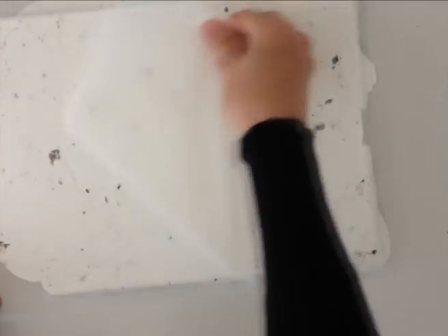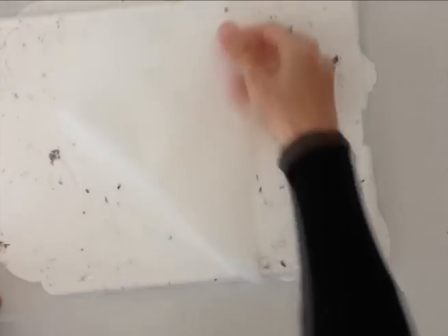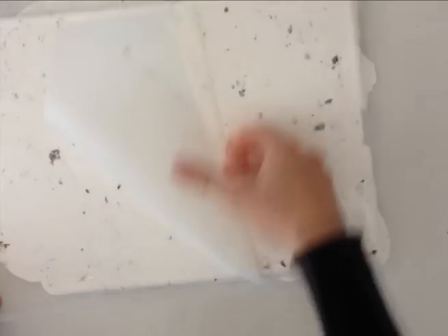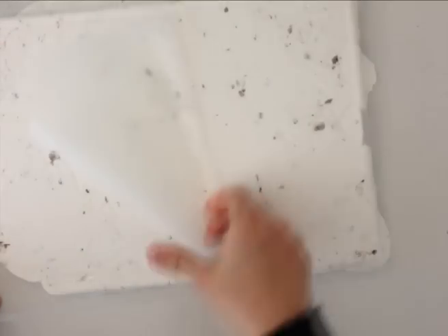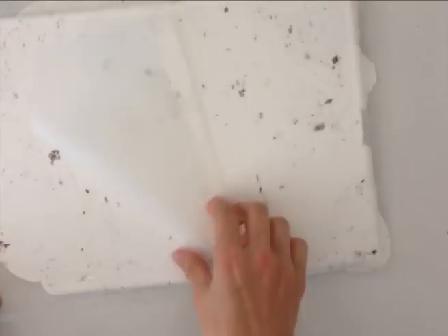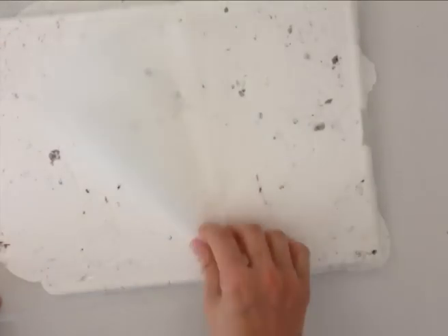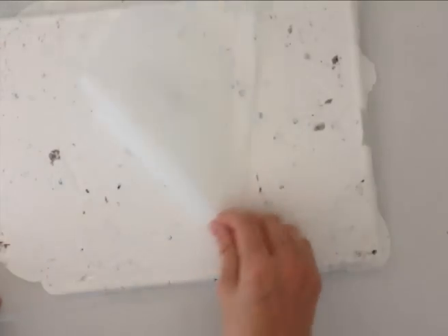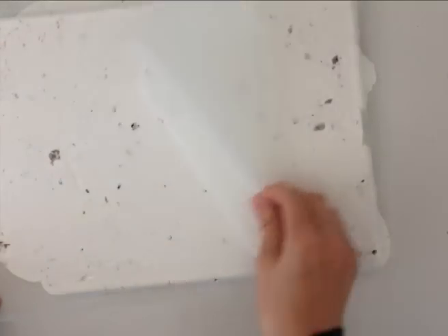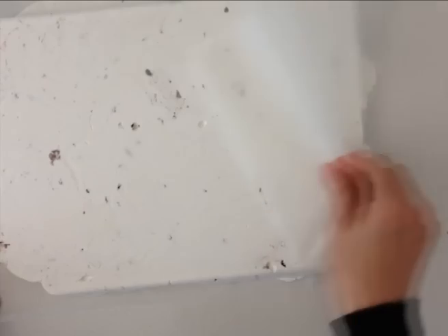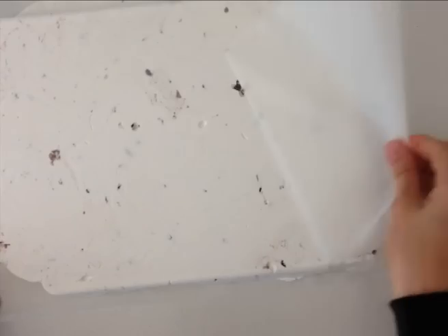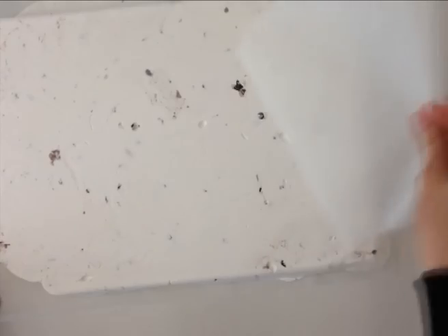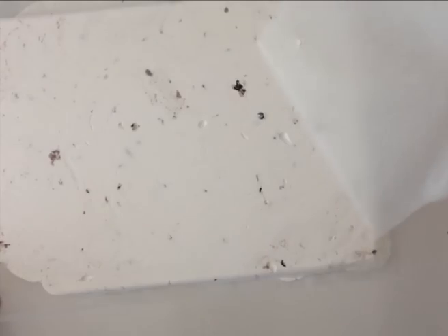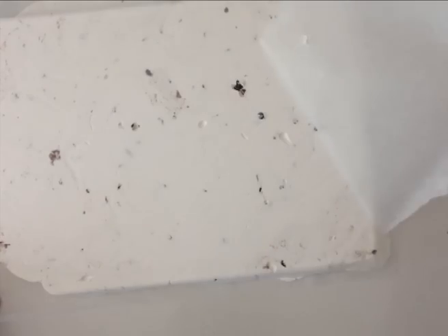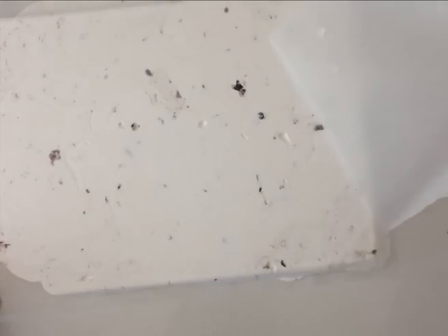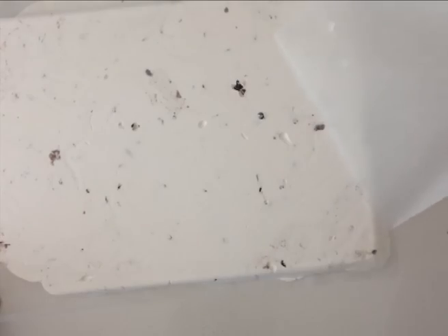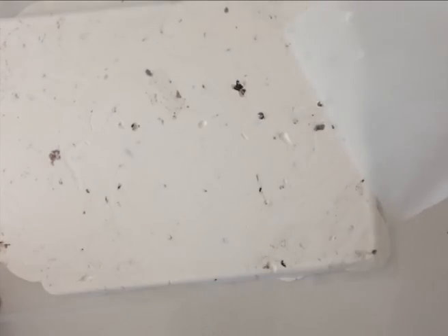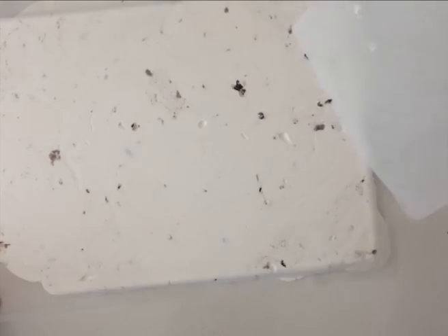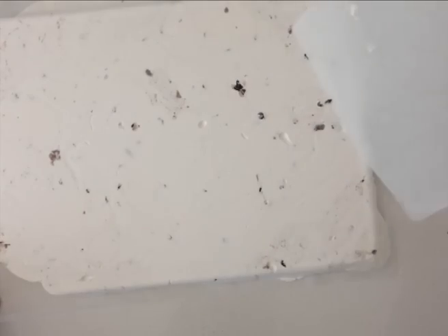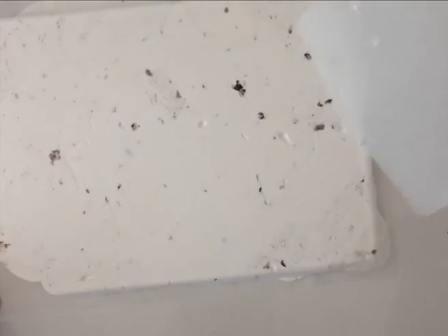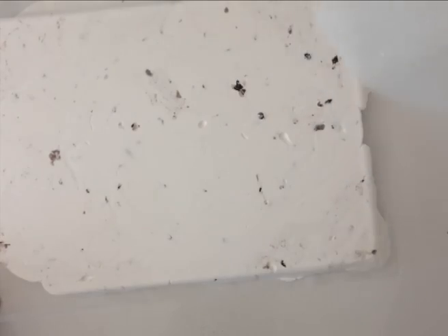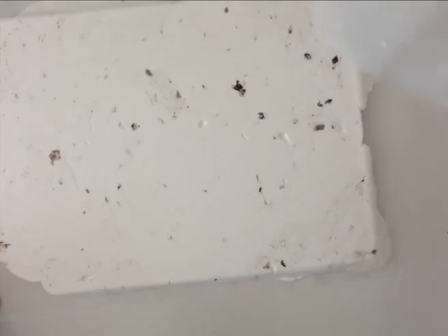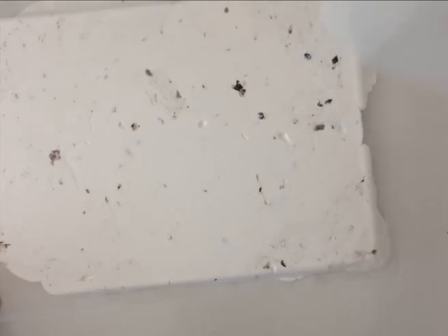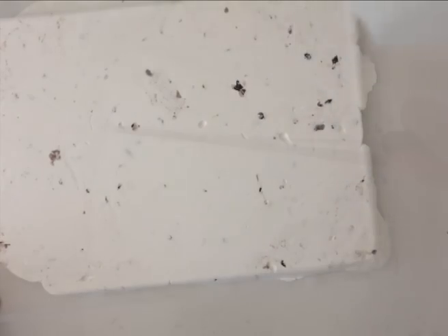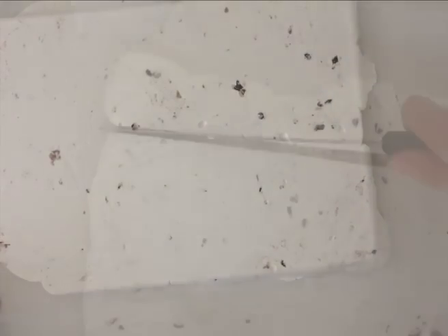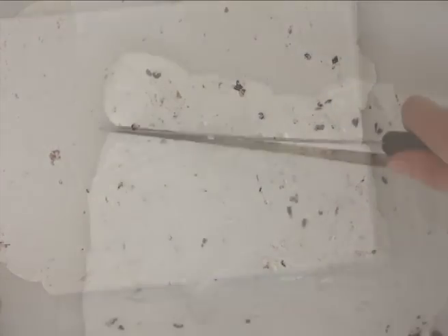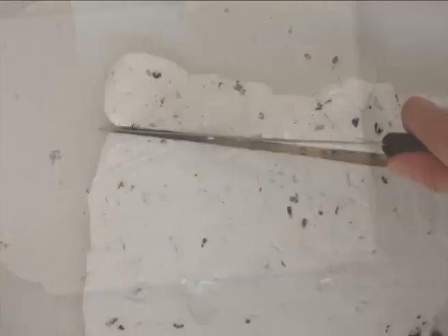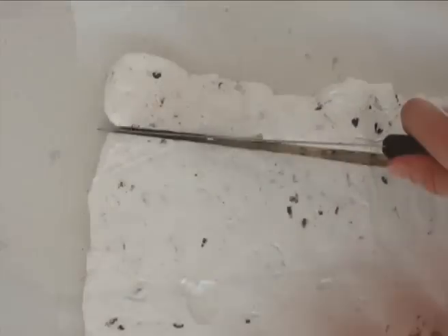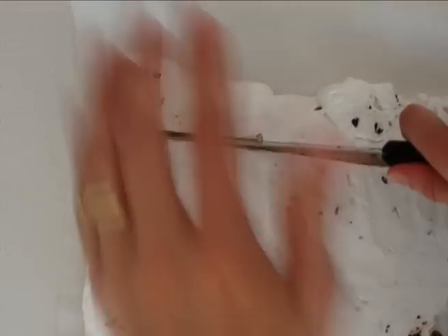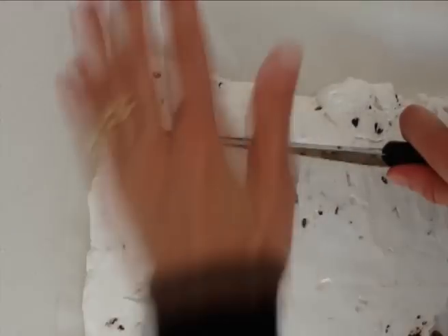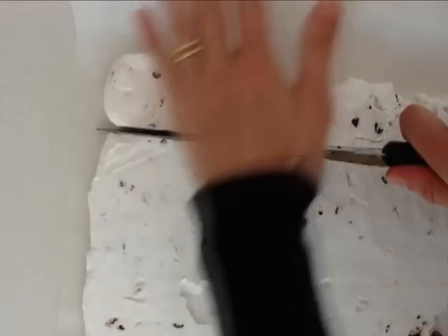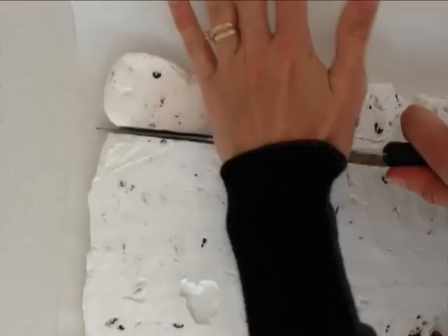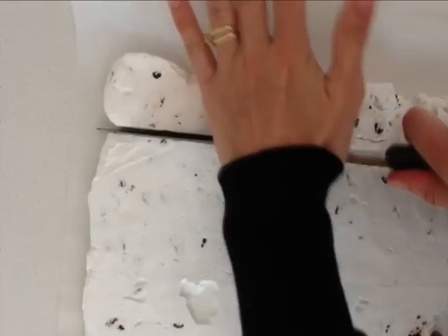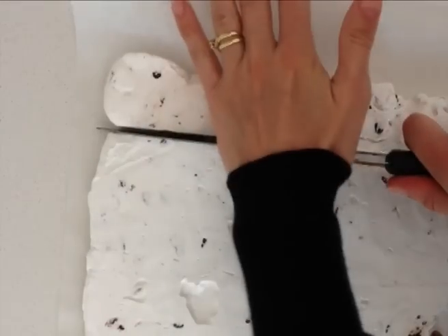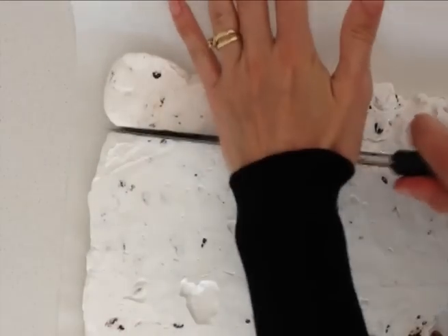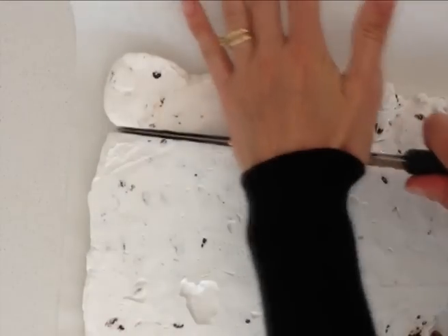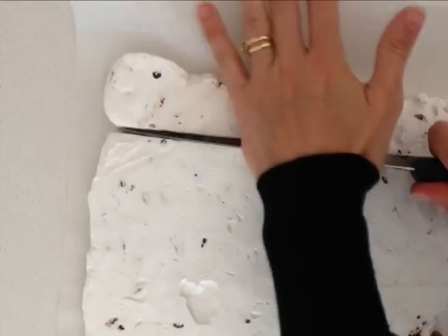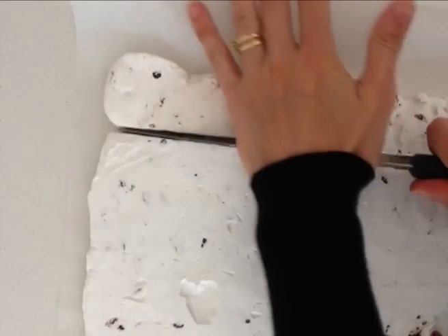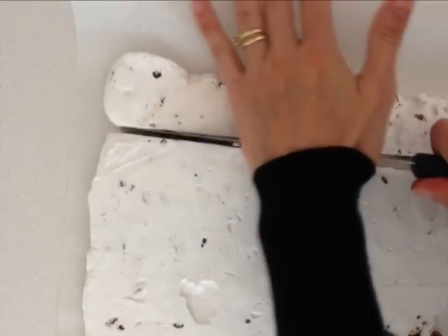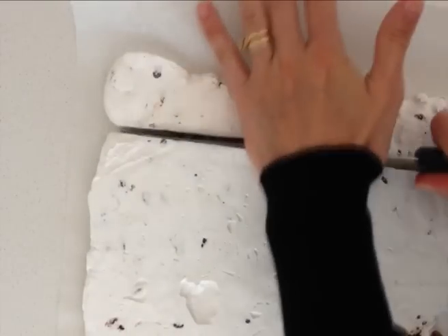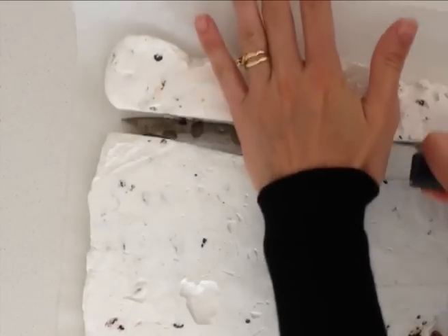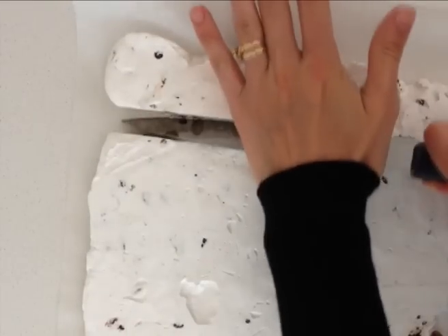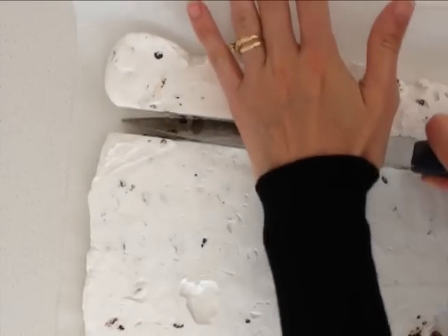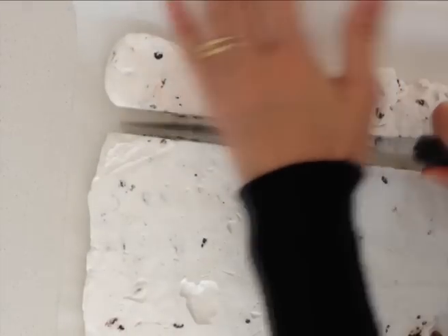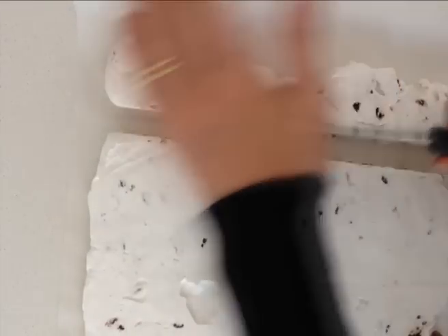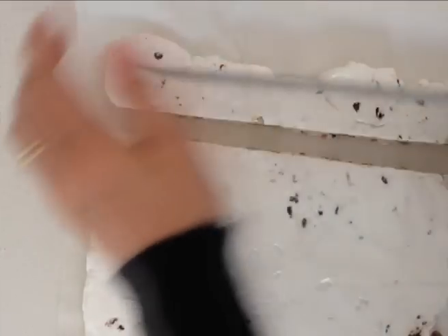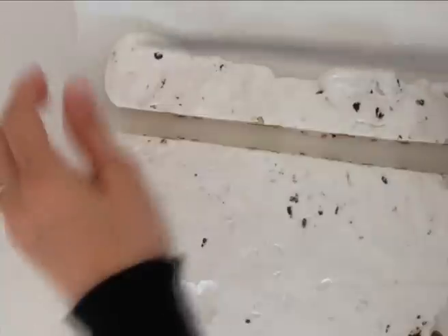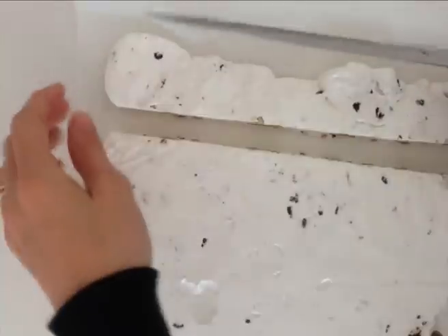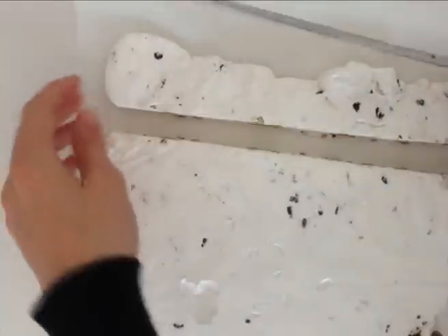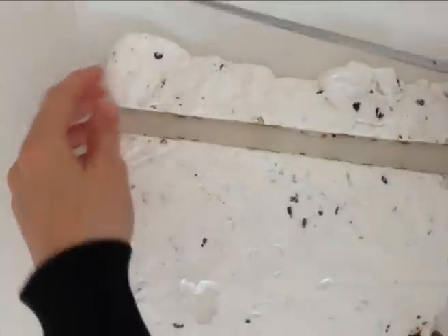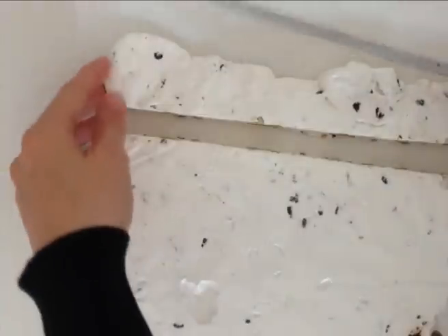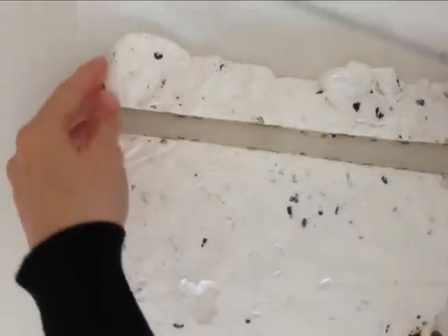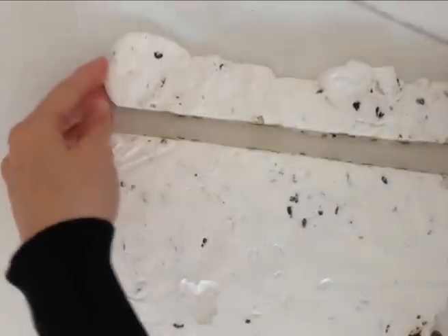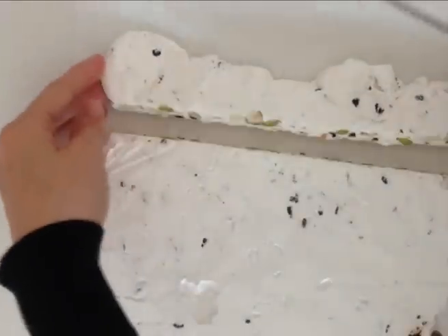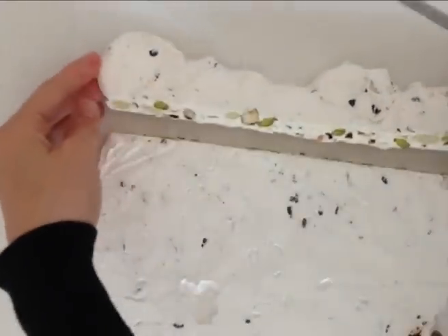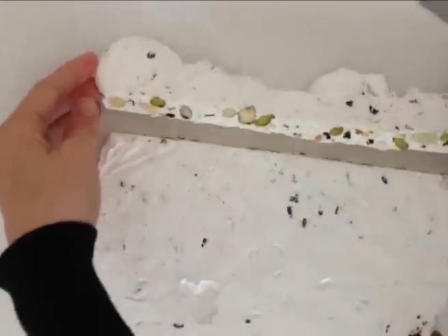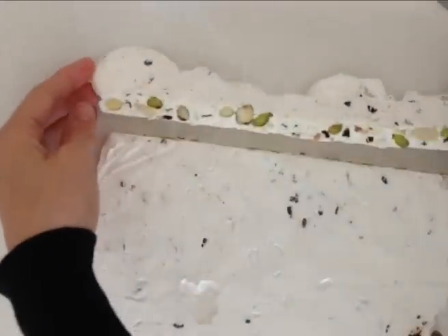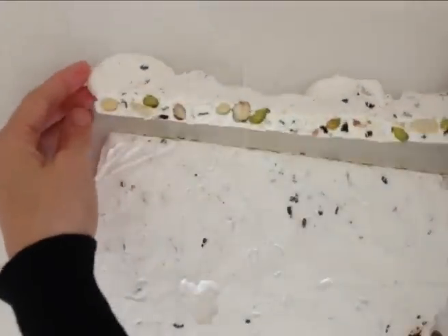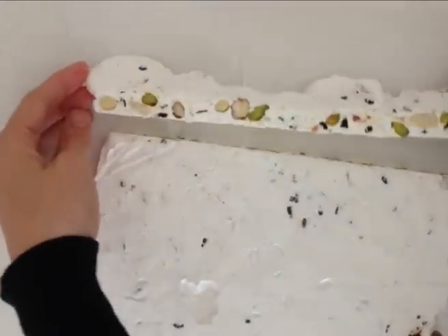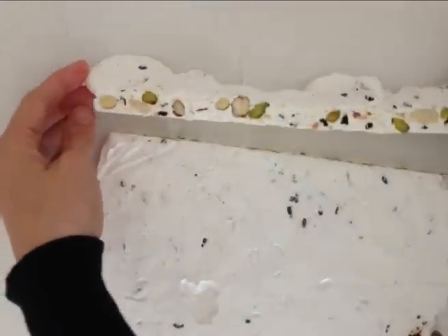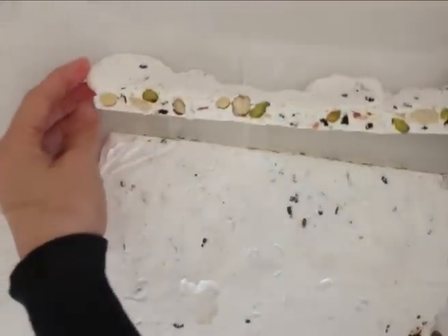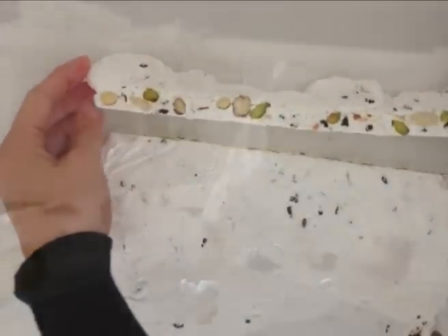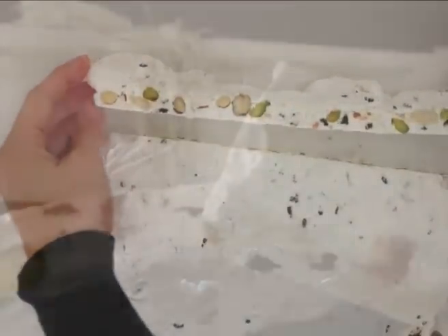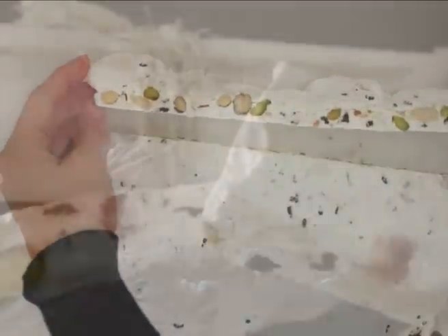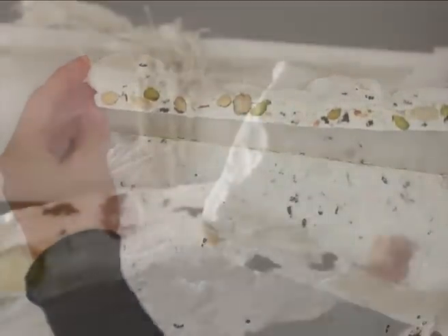Then using a very sharp knife, push down hard in a rocking type motion and cut through the nougat and cut it into bars.